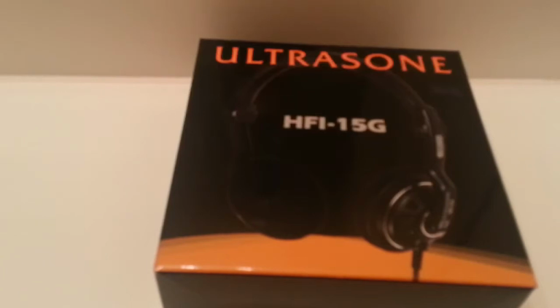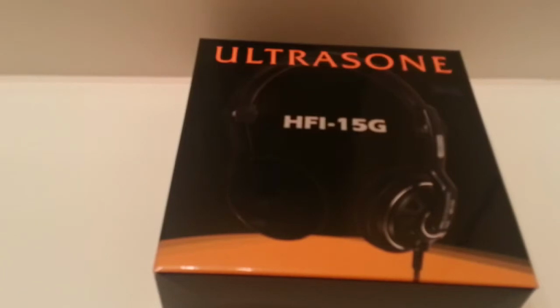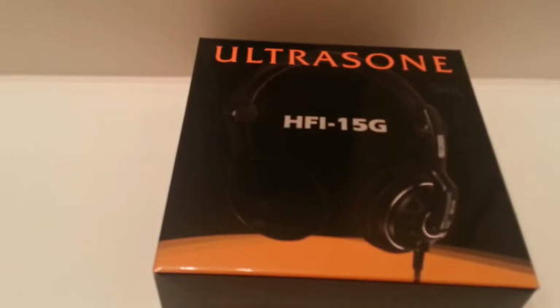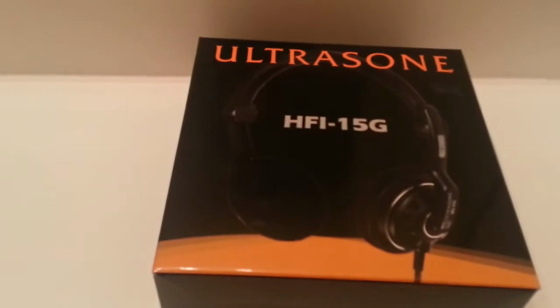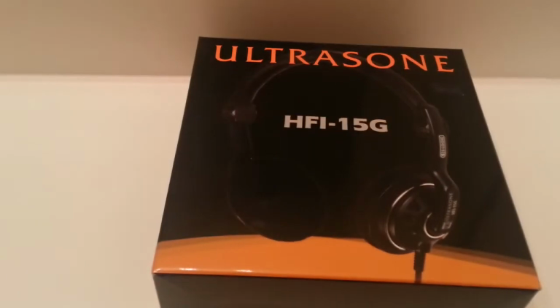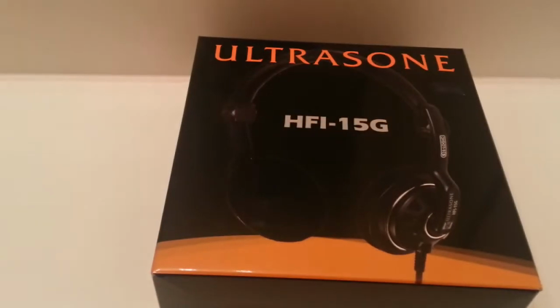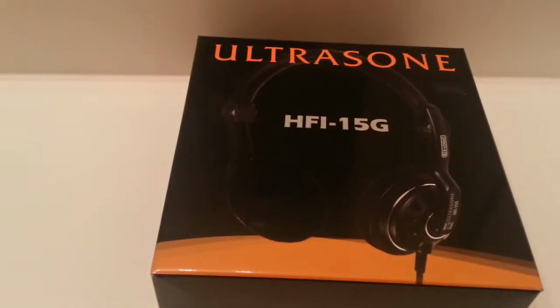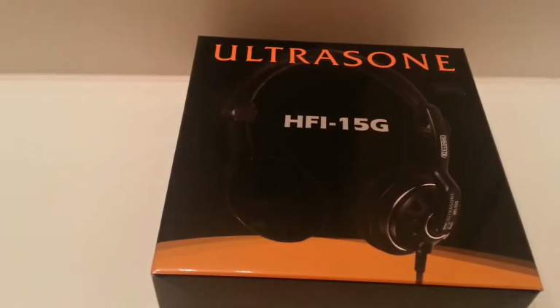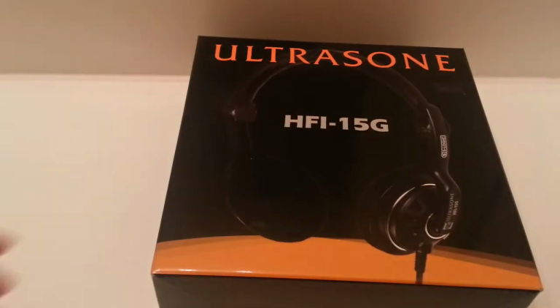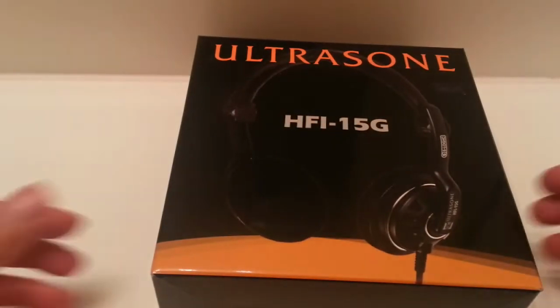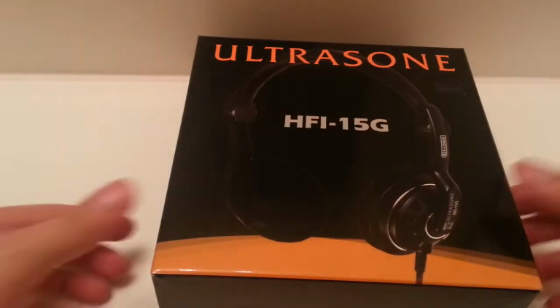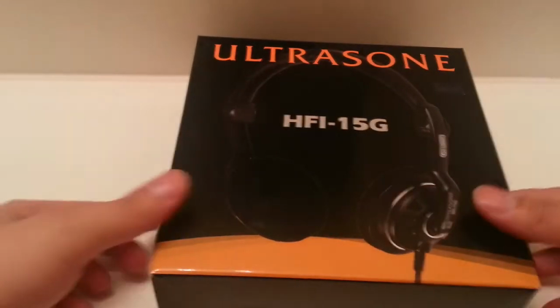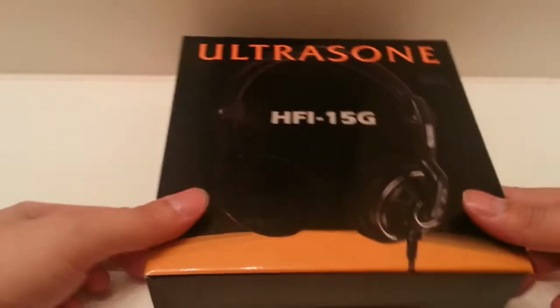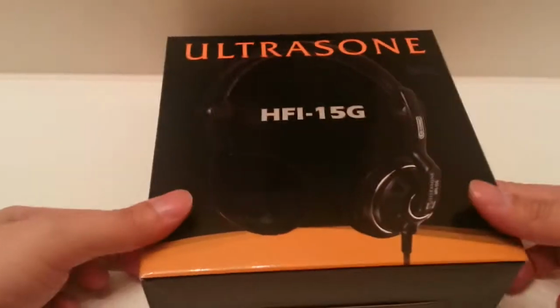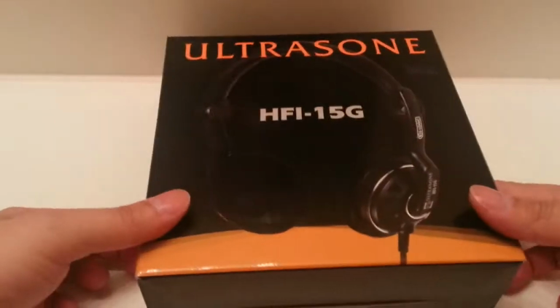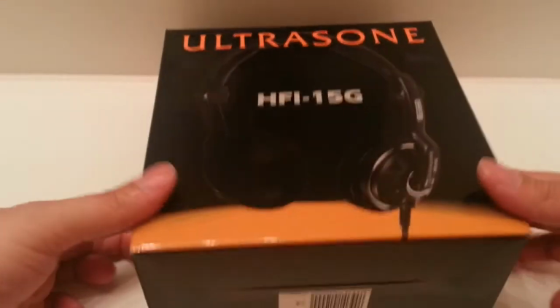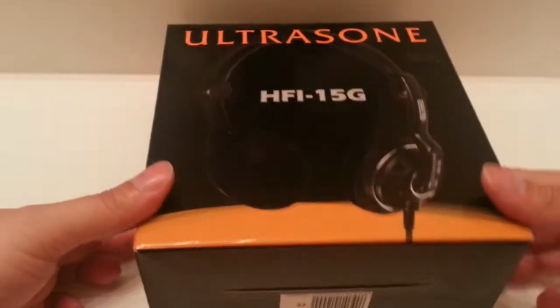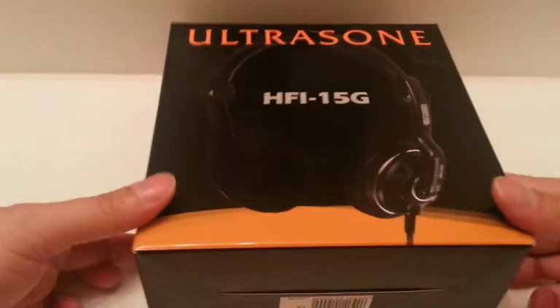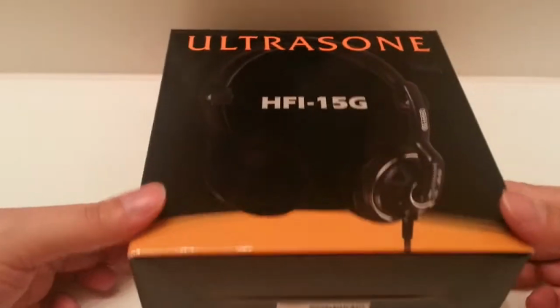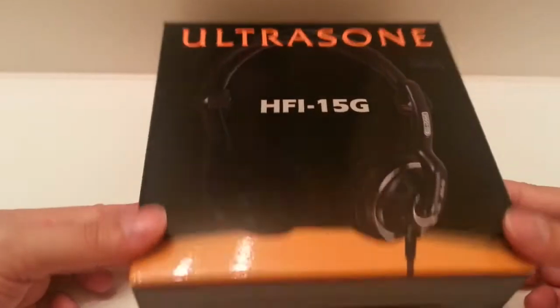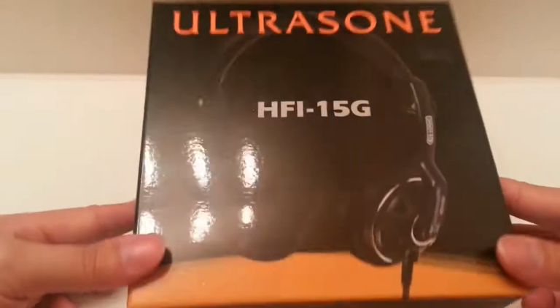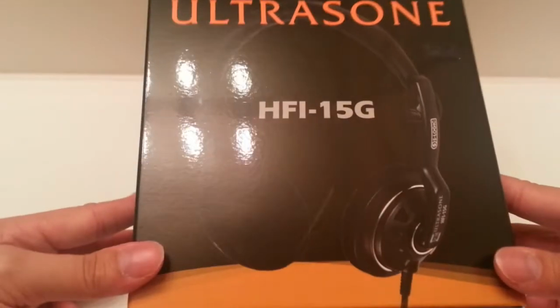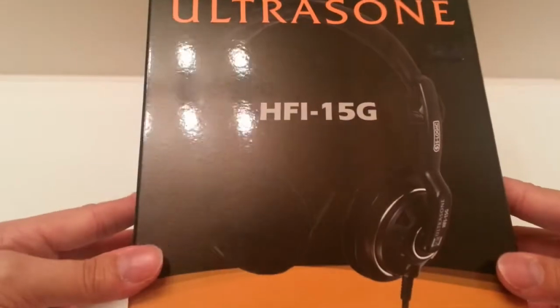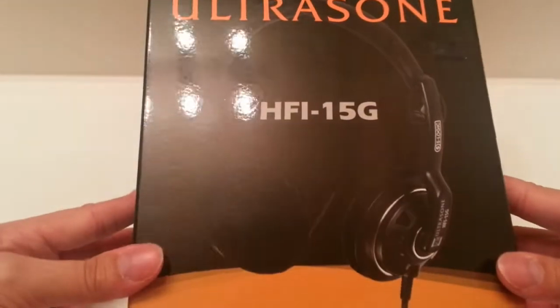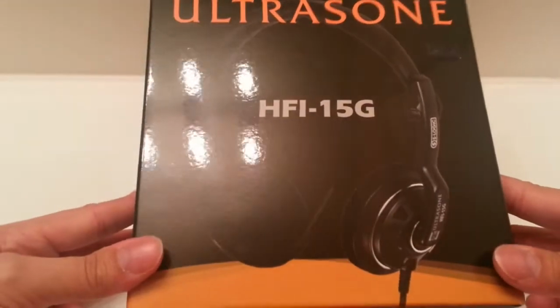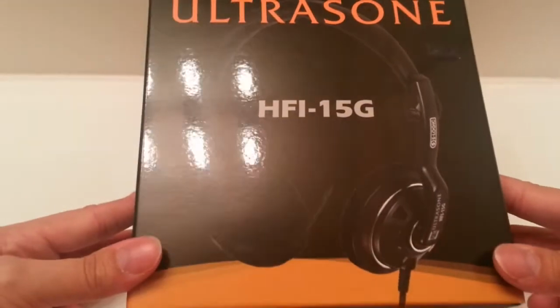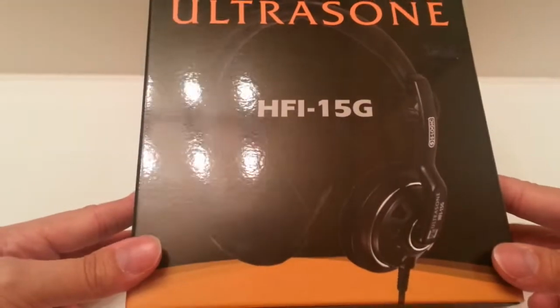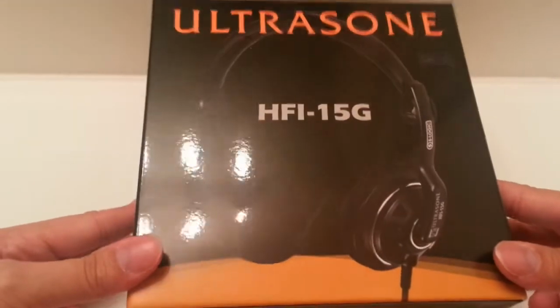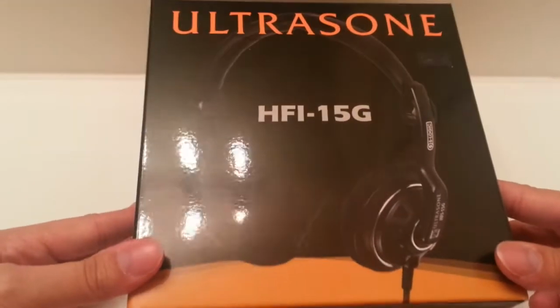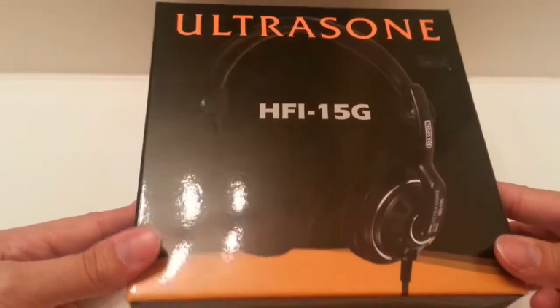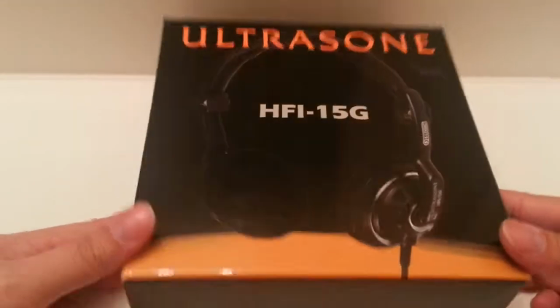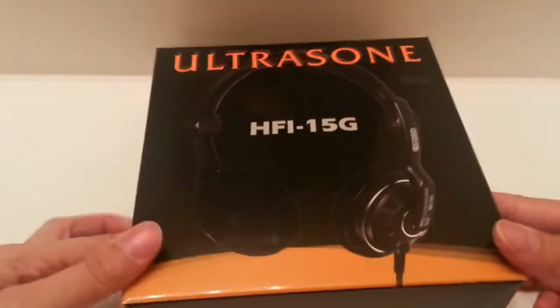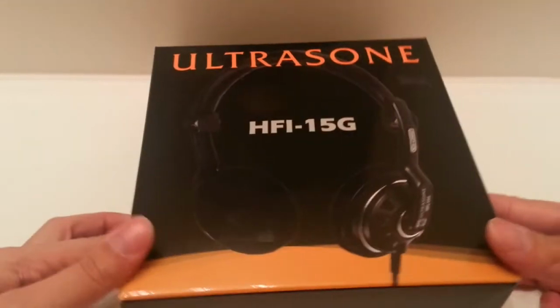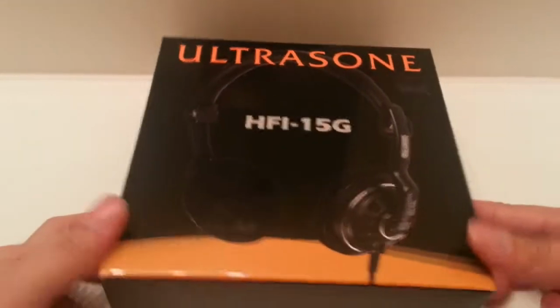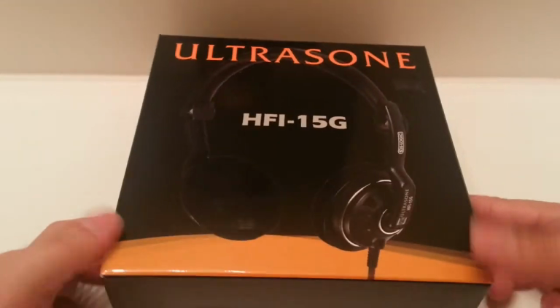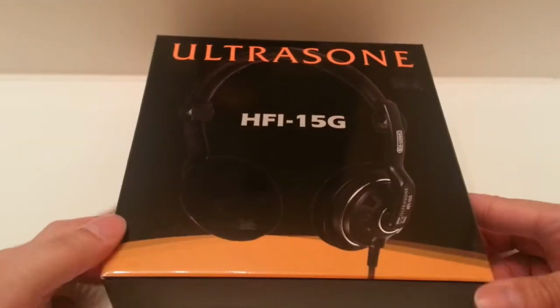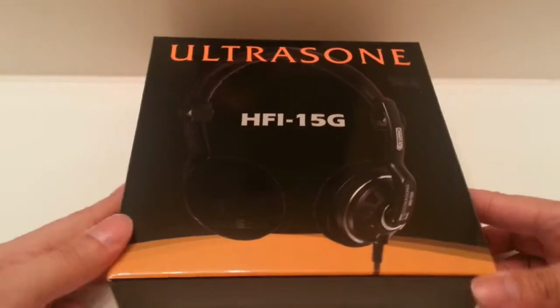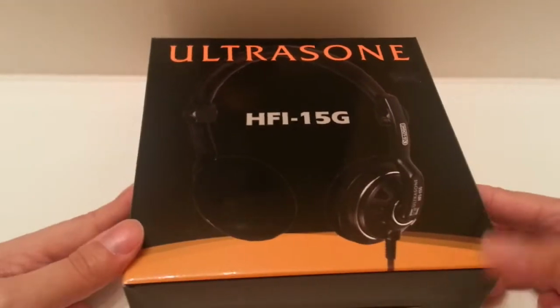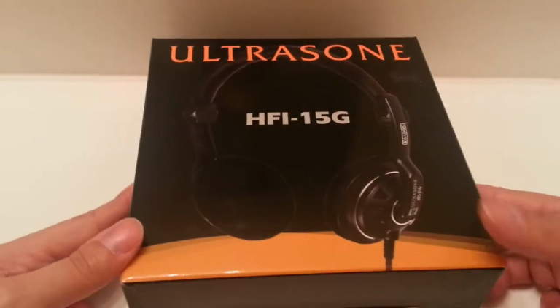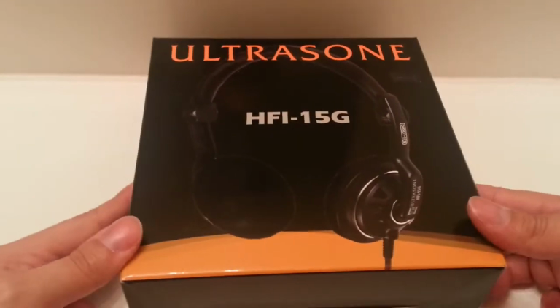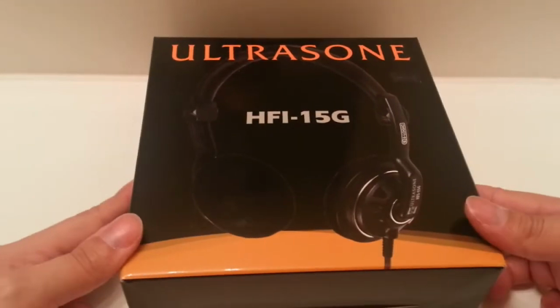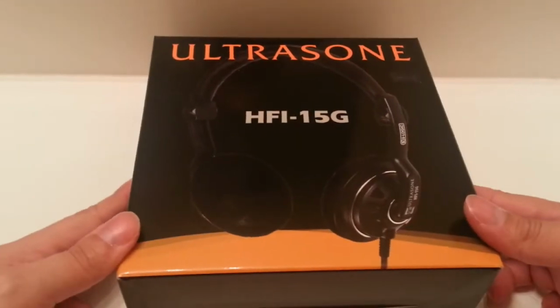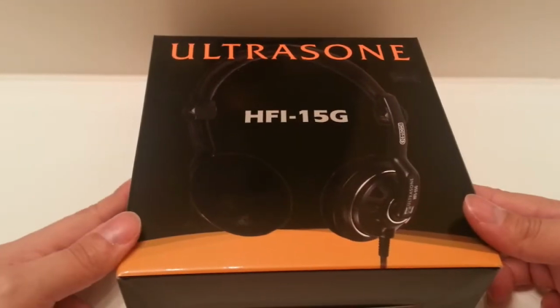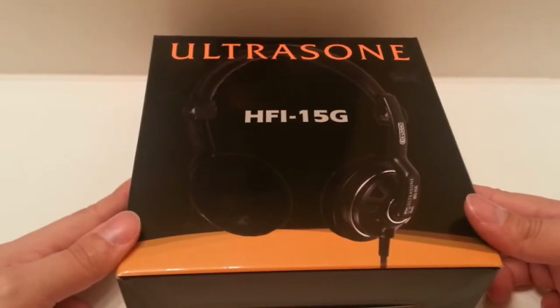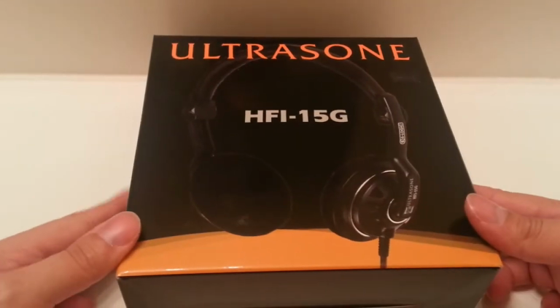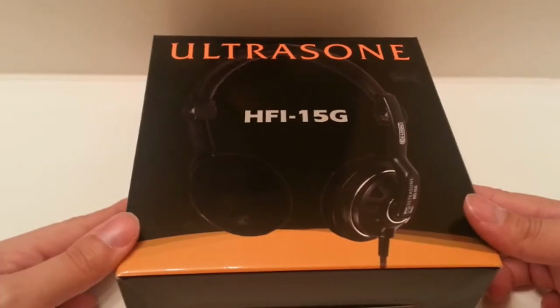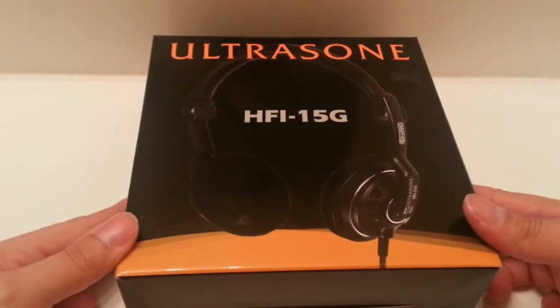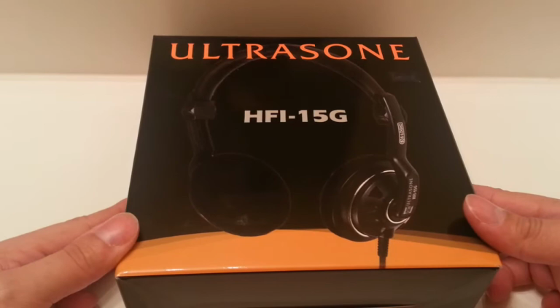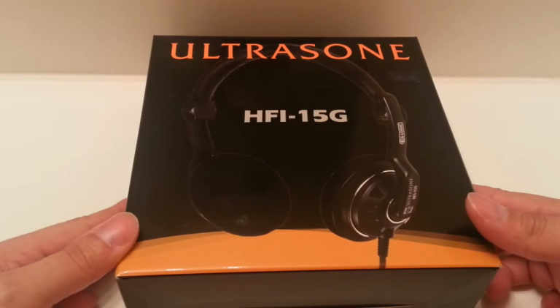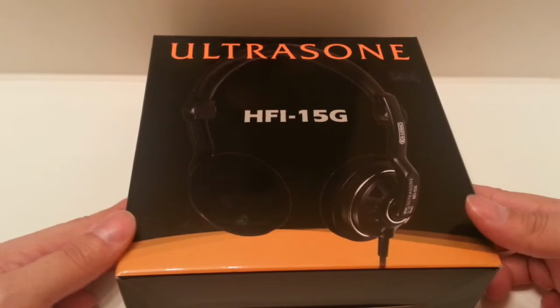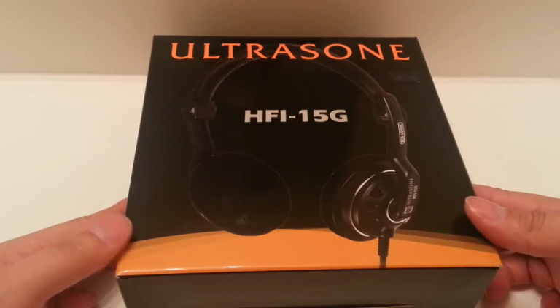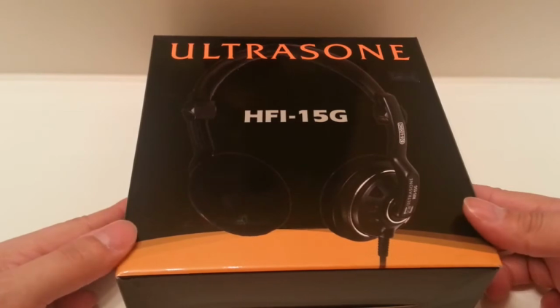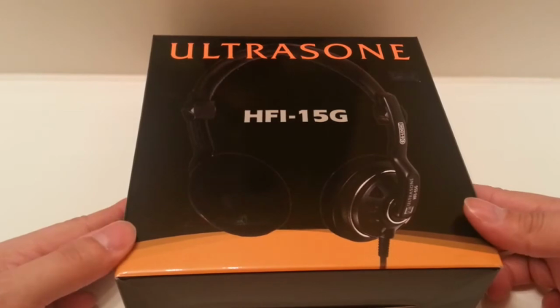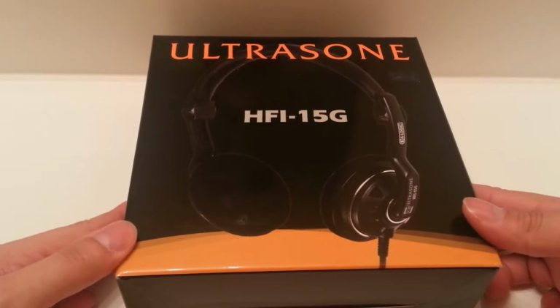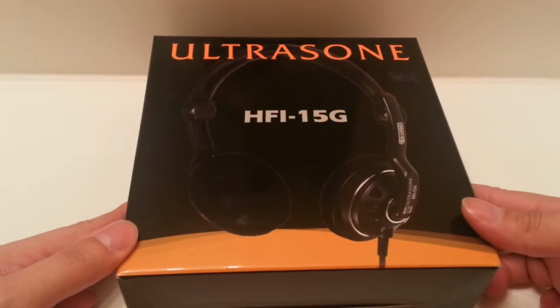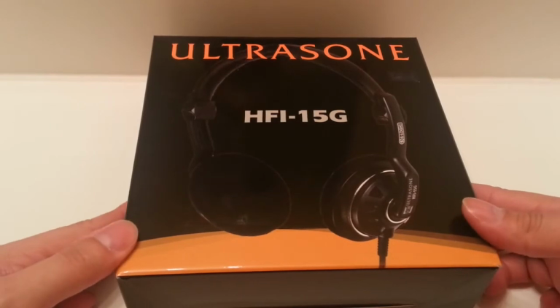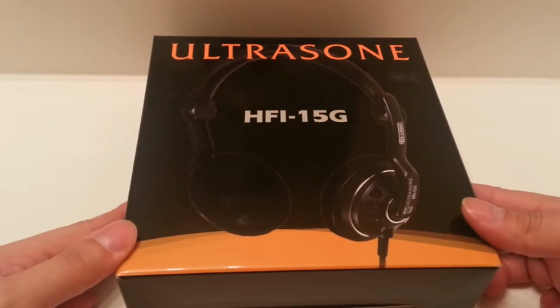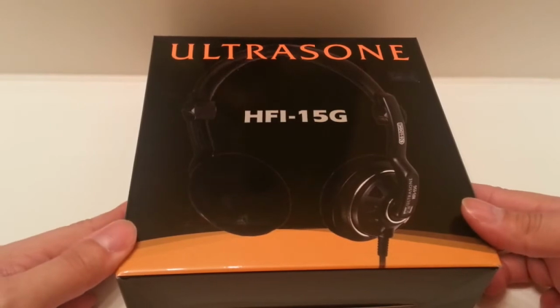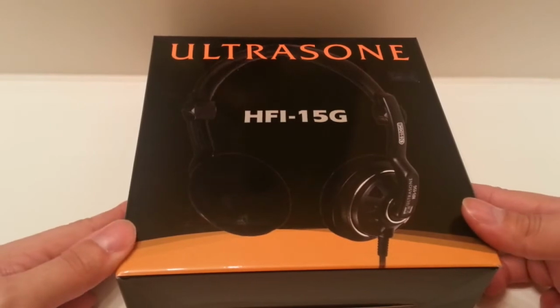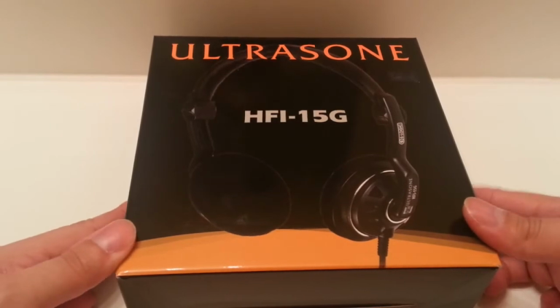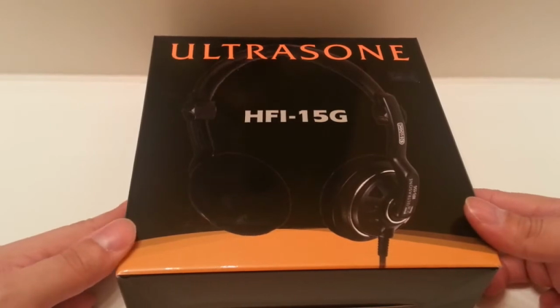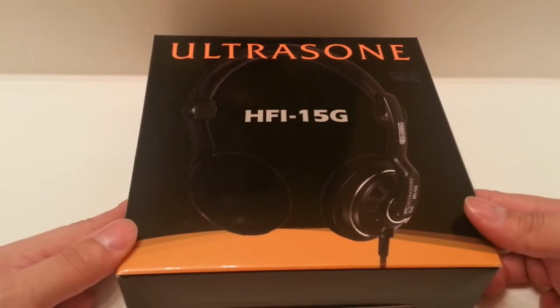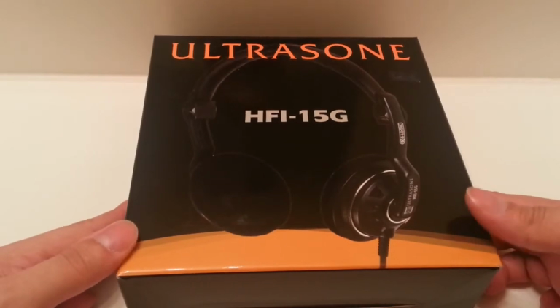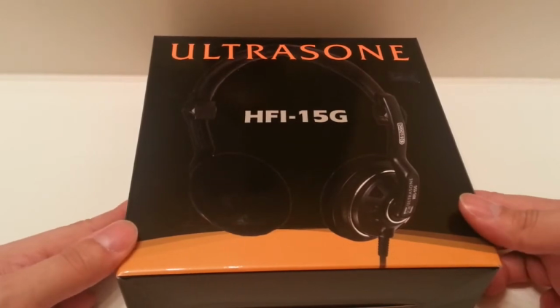Hey guys, MLE here — Madness Envy — doing another unboxing, this time of the Ultrasone HFI-15G.